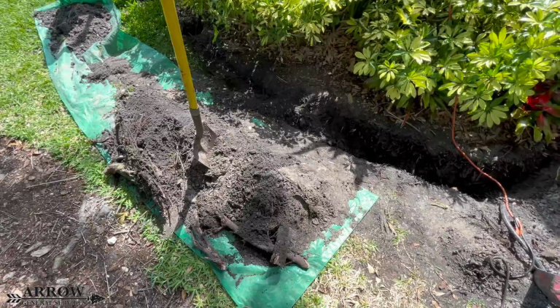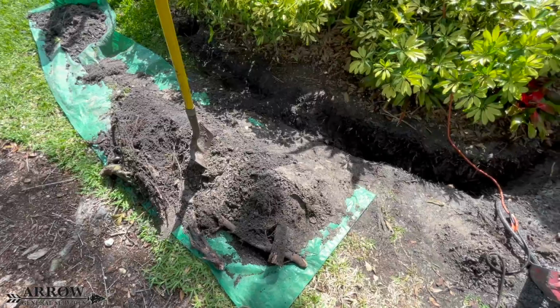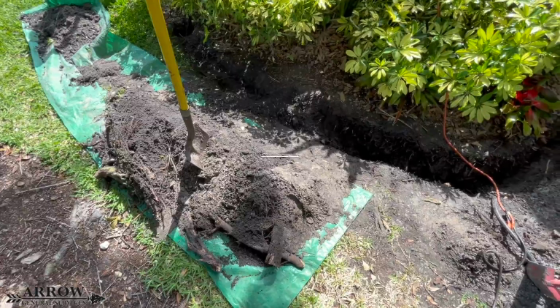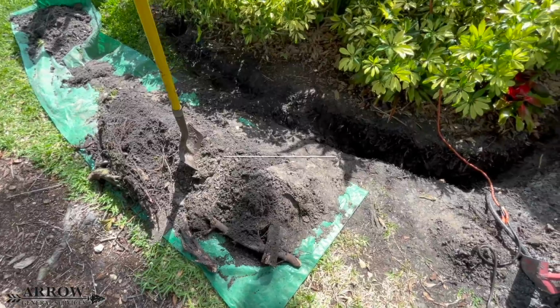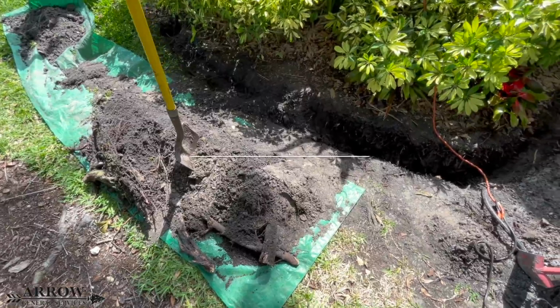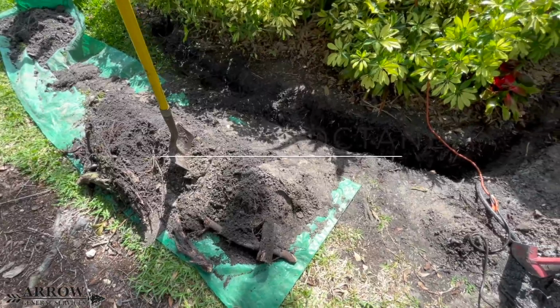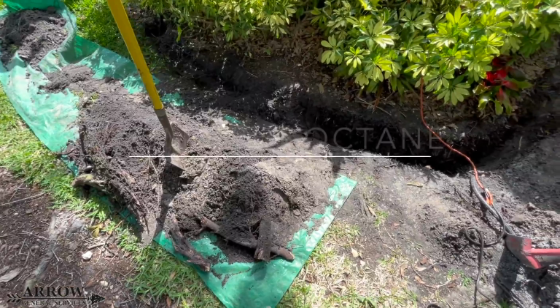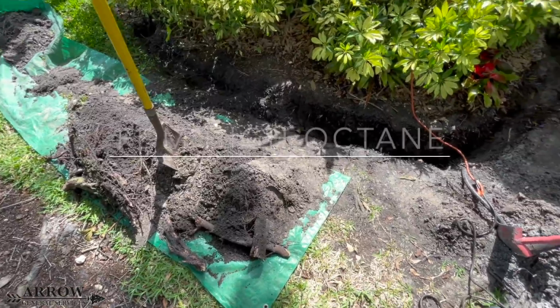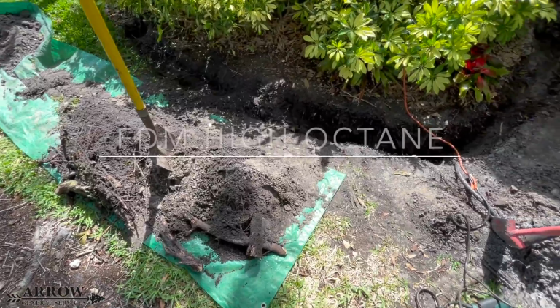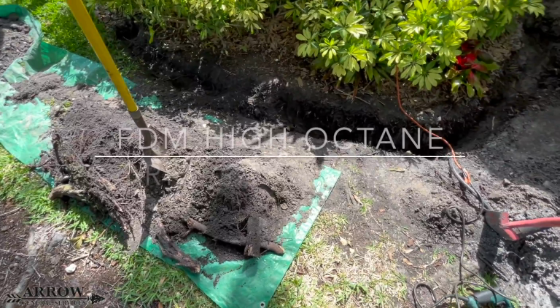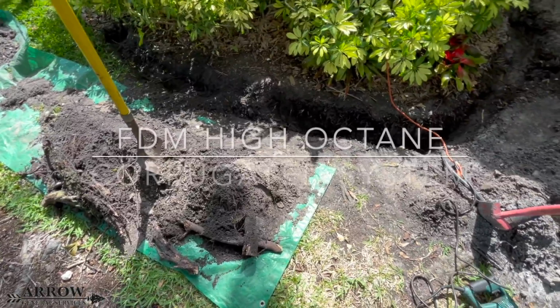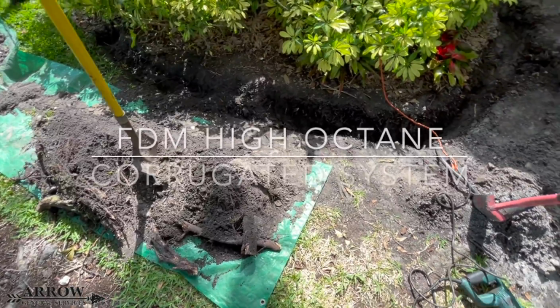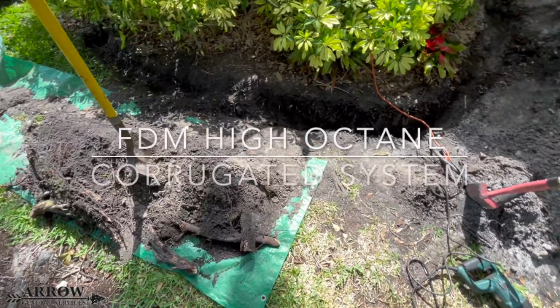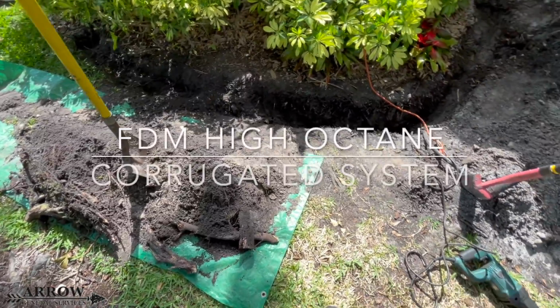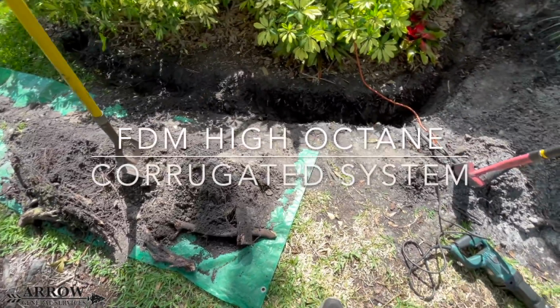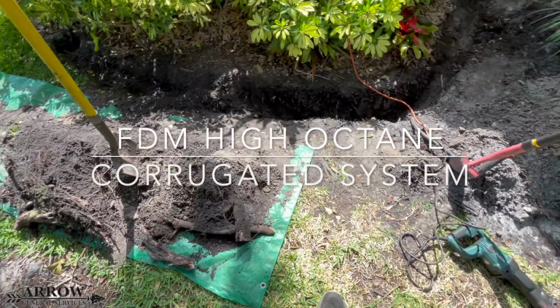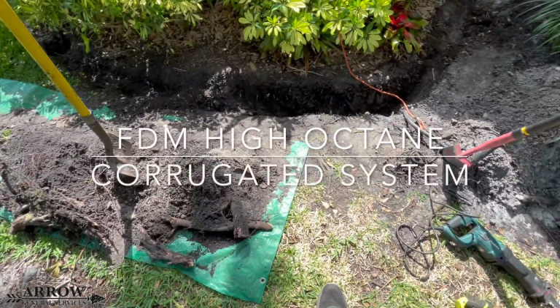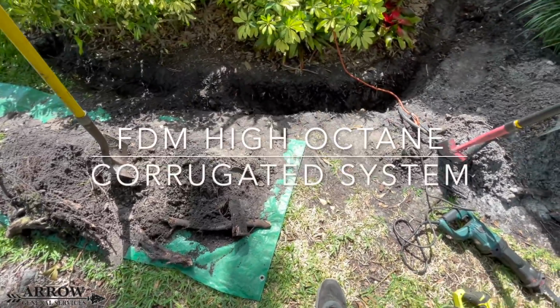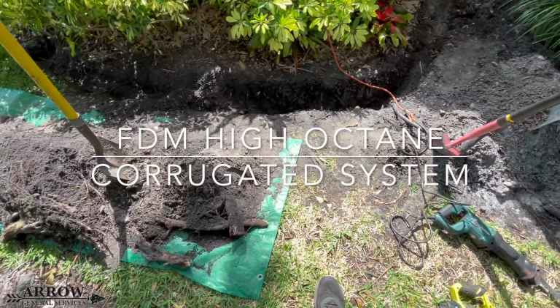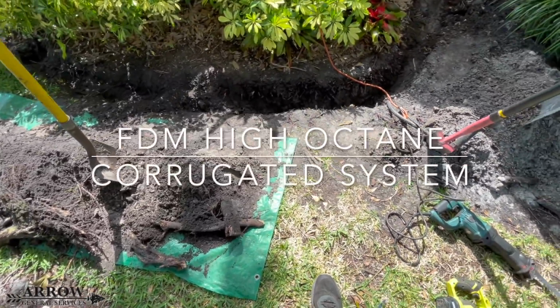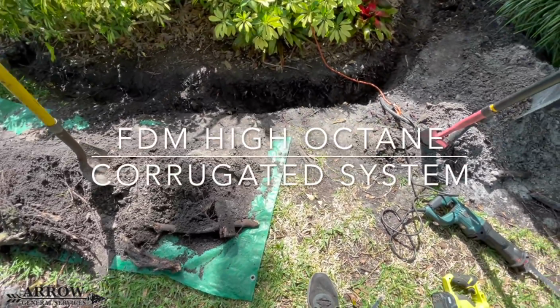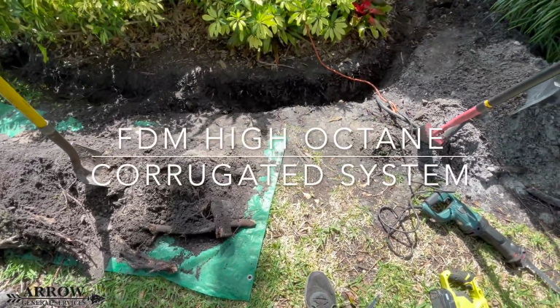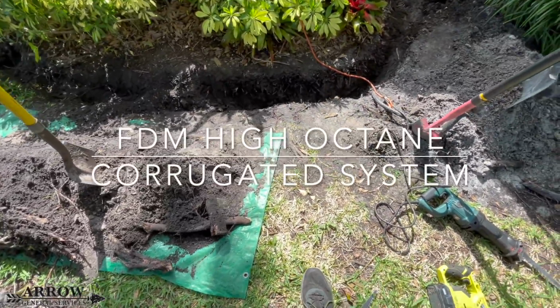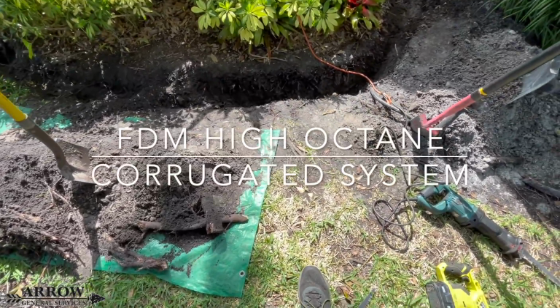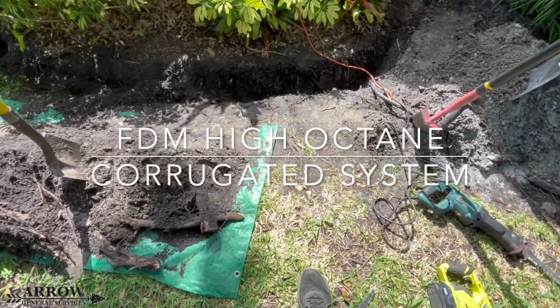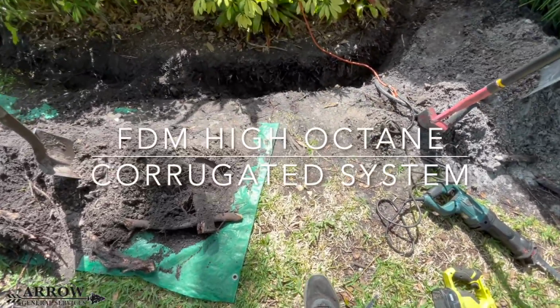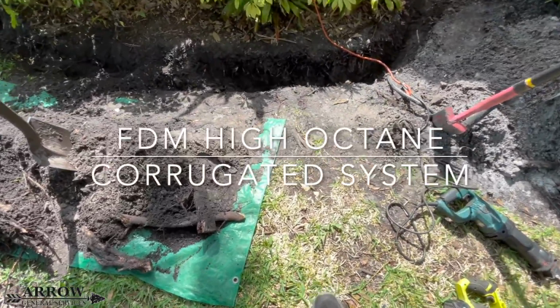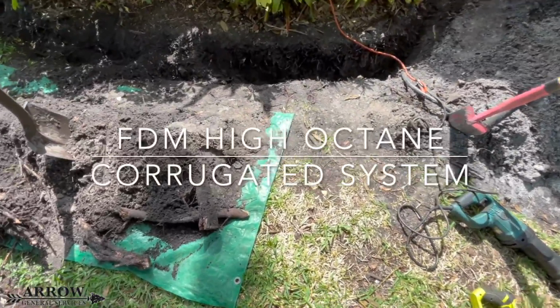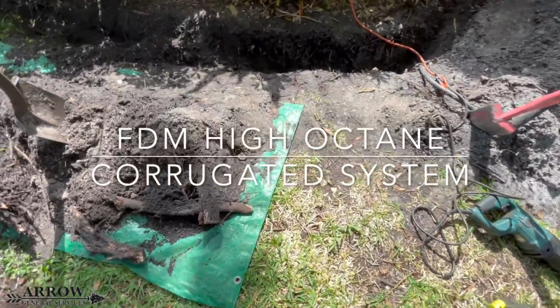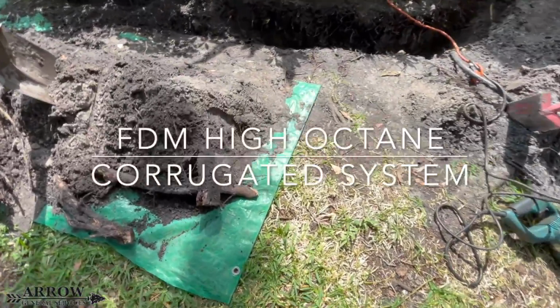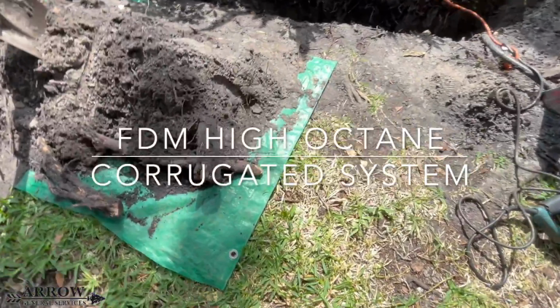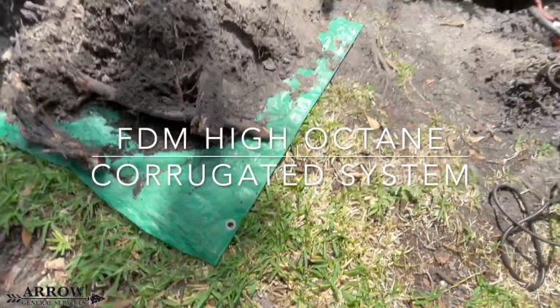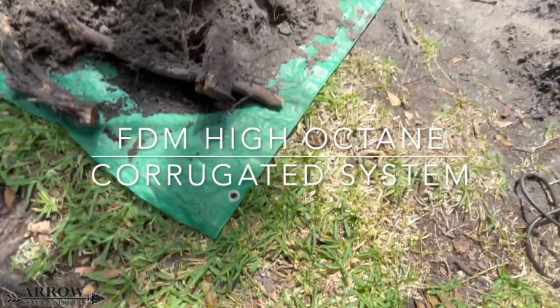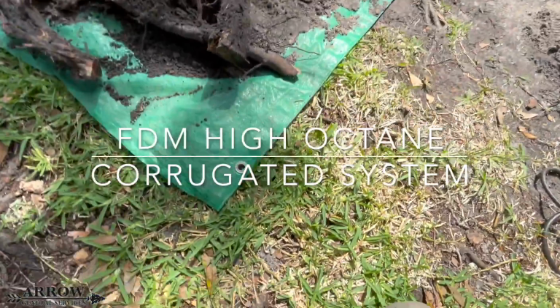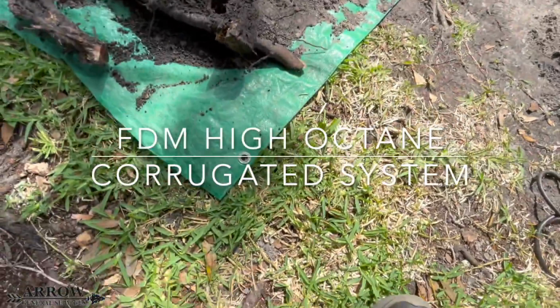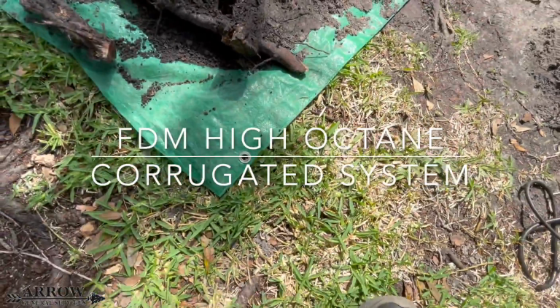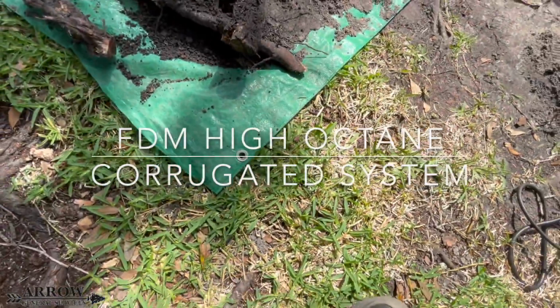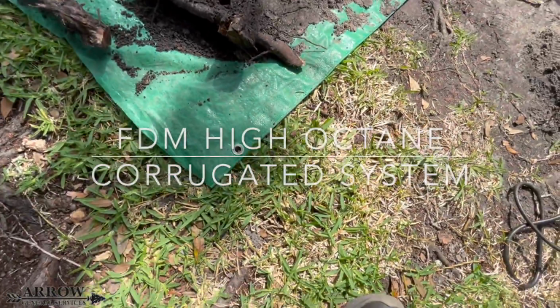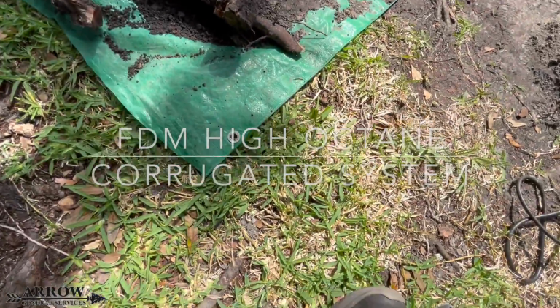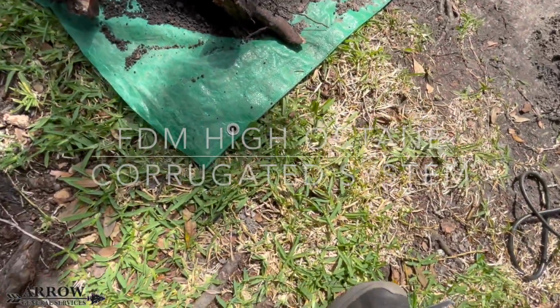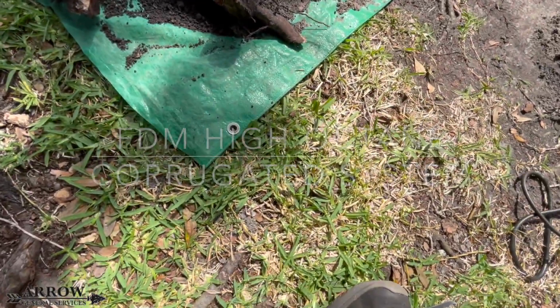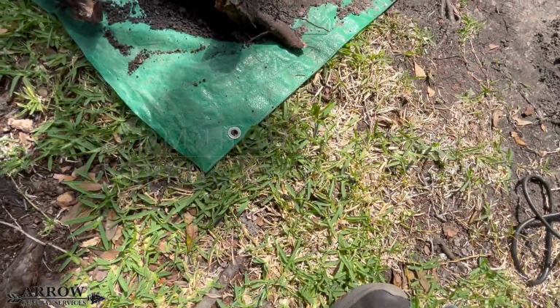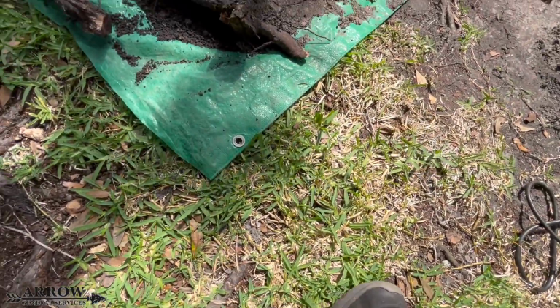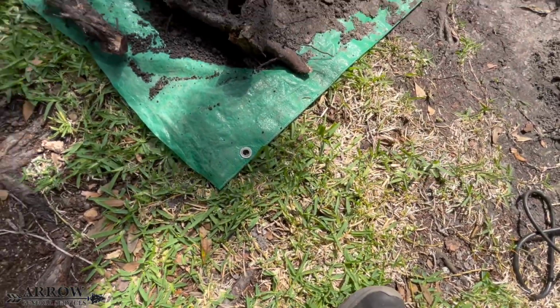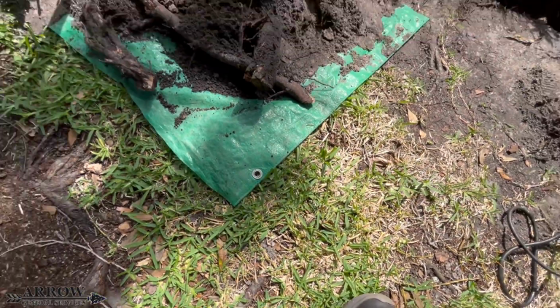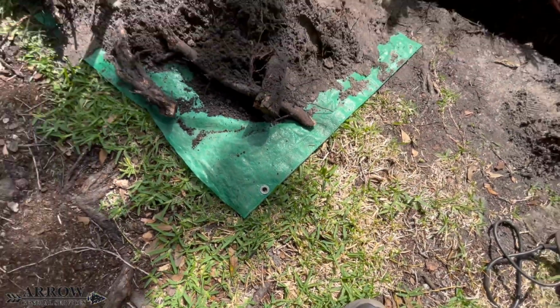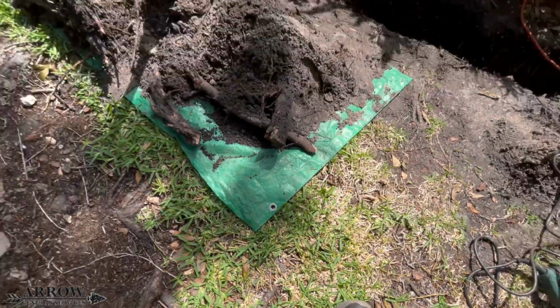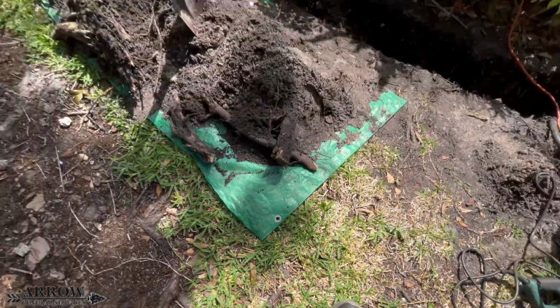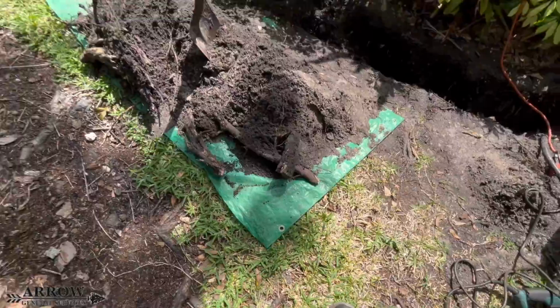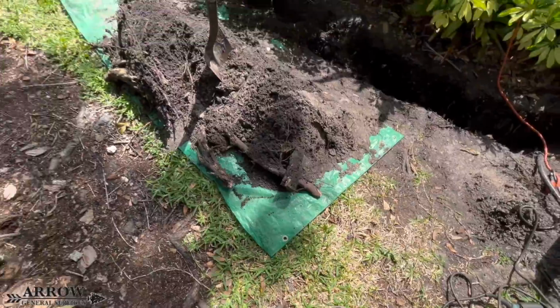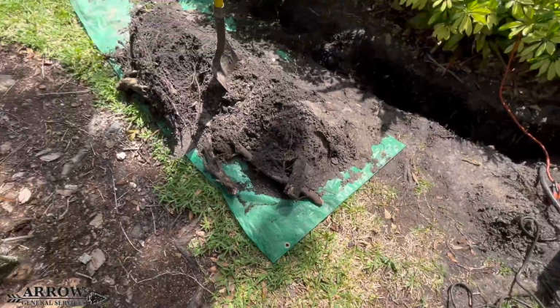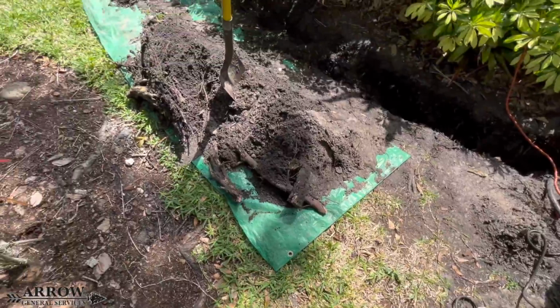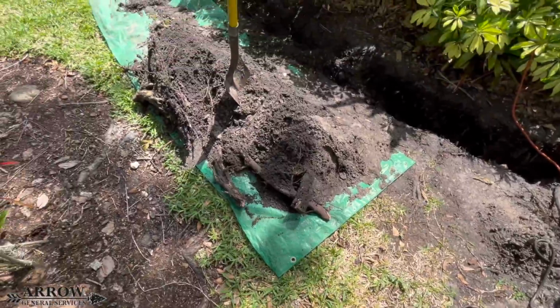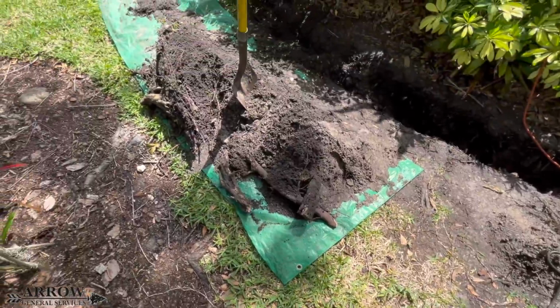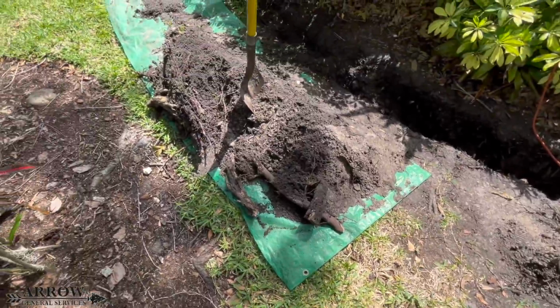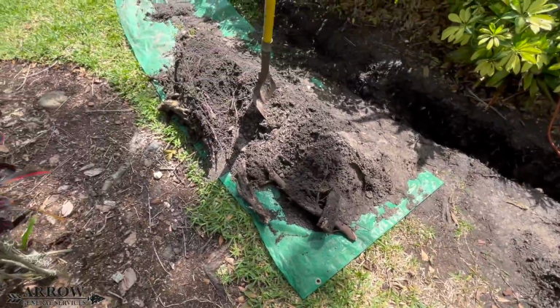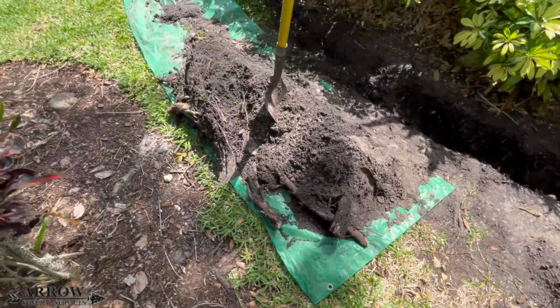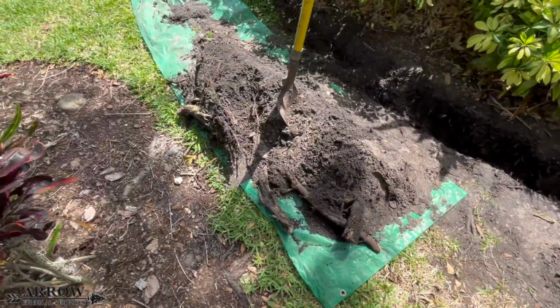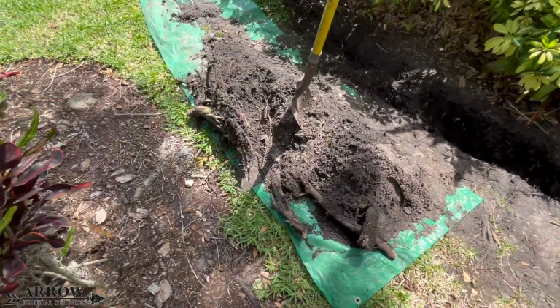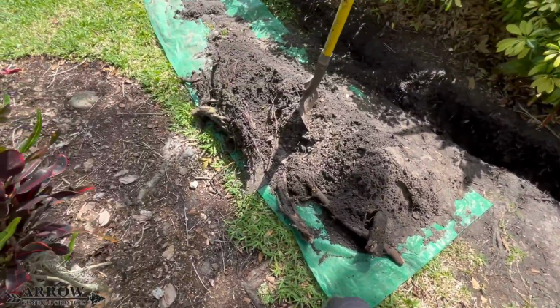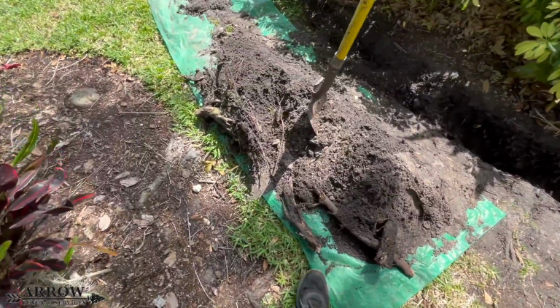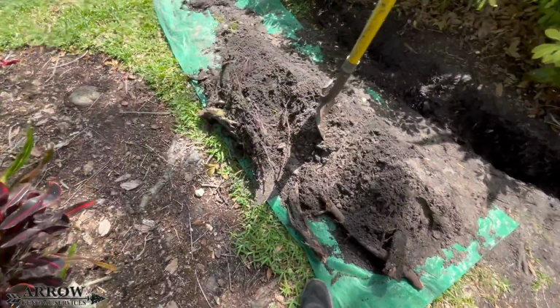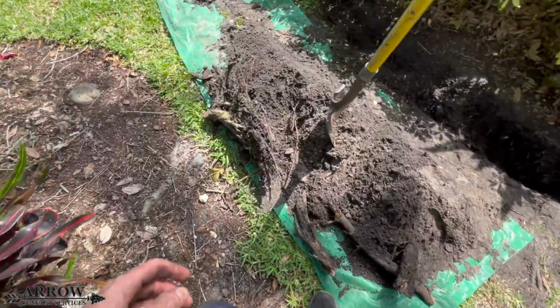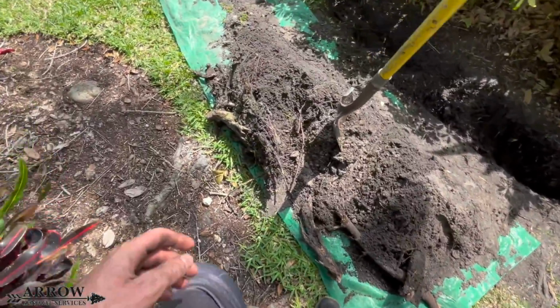Welcome to Stormwater Drainage Solutions. In today's video, we're going to be installing the FDM high octane corrugated system.